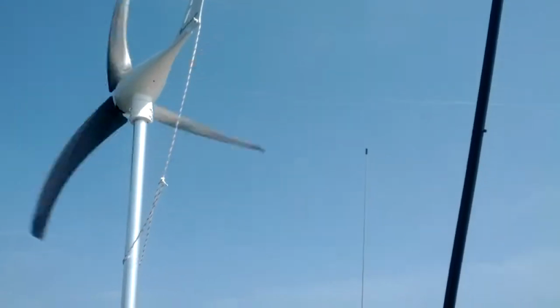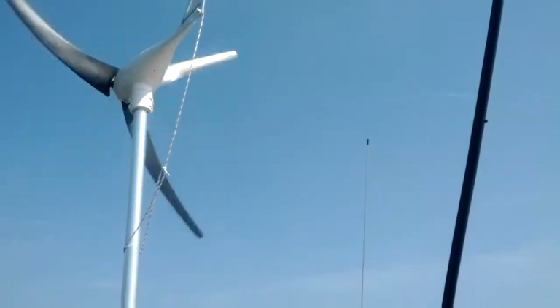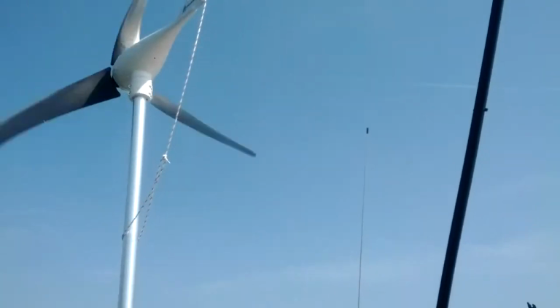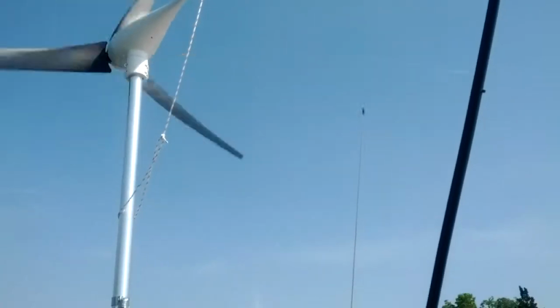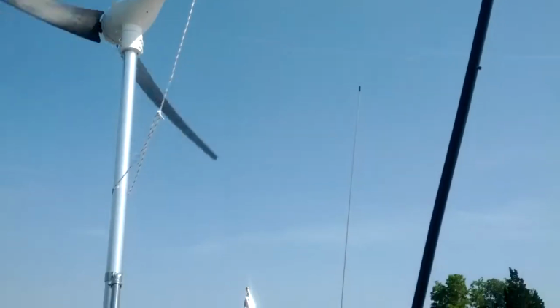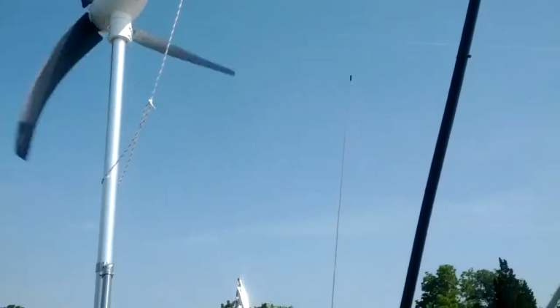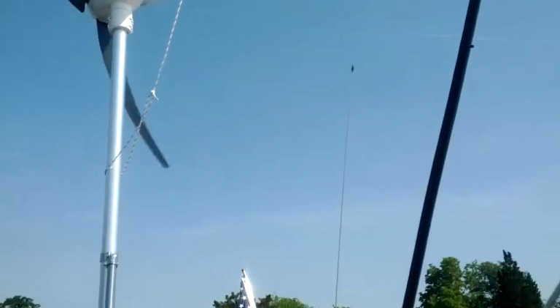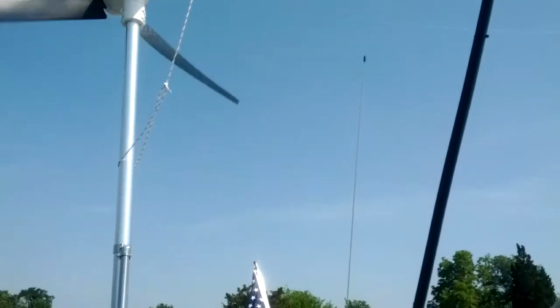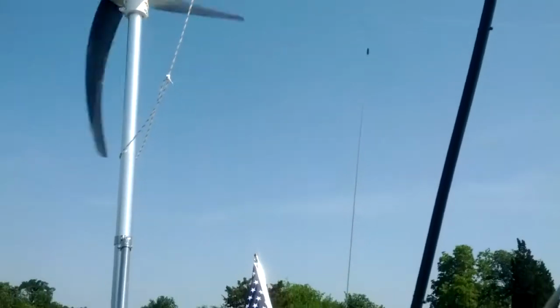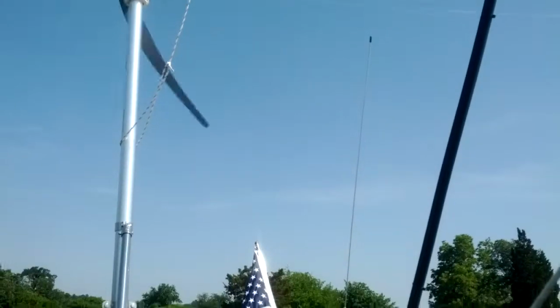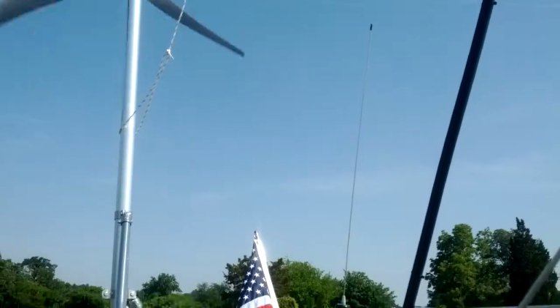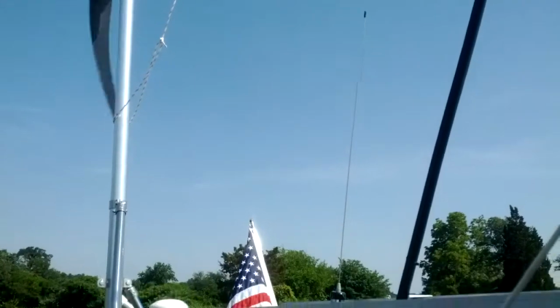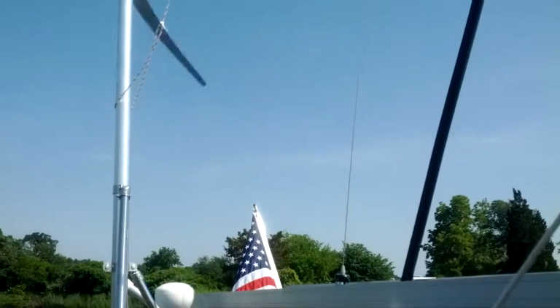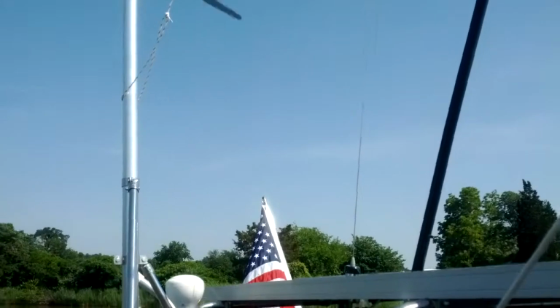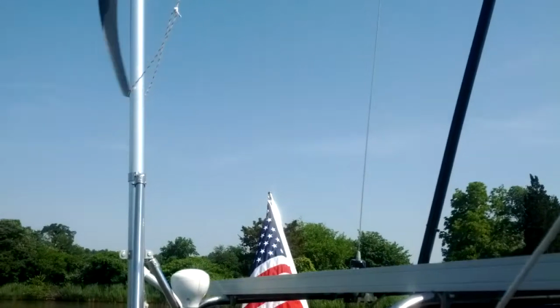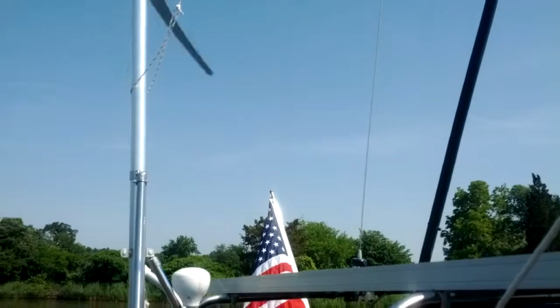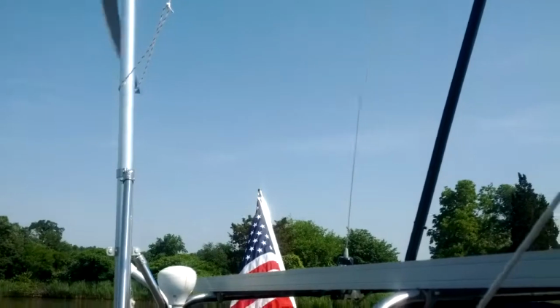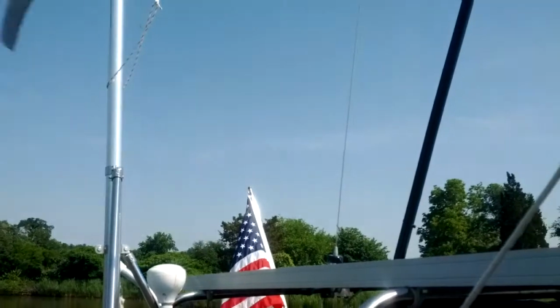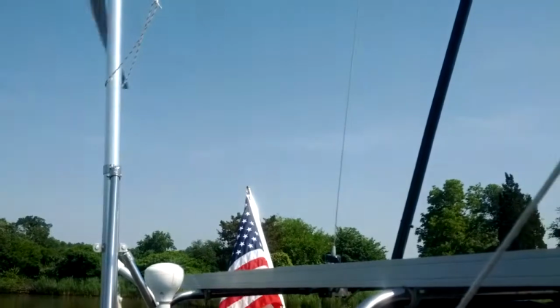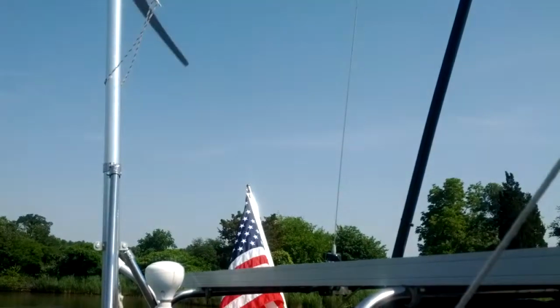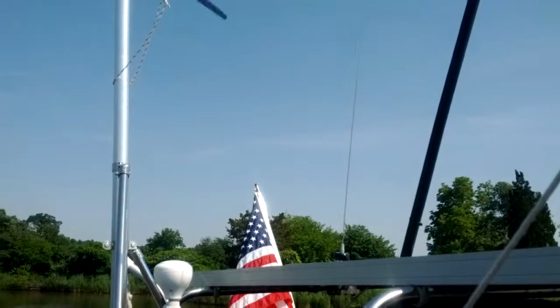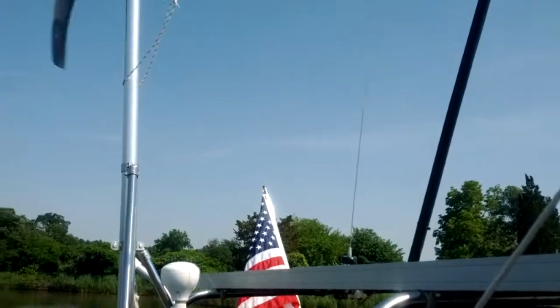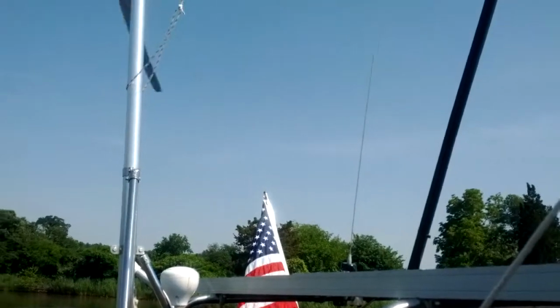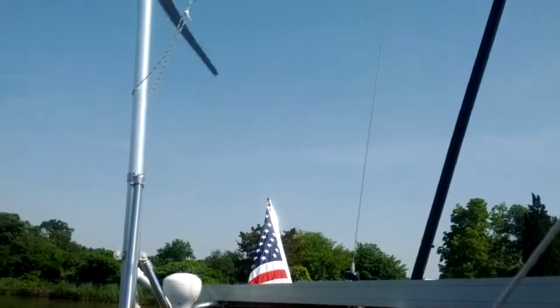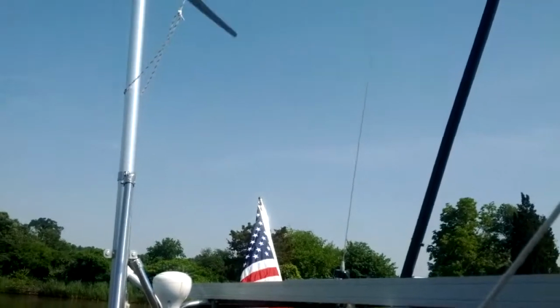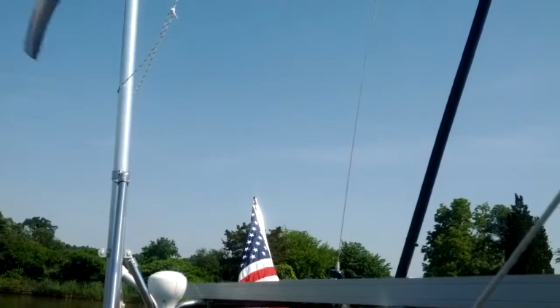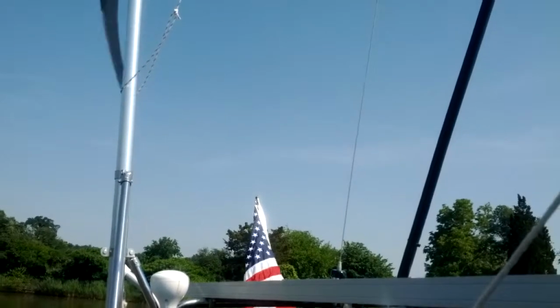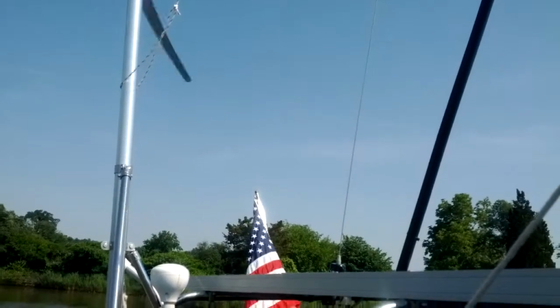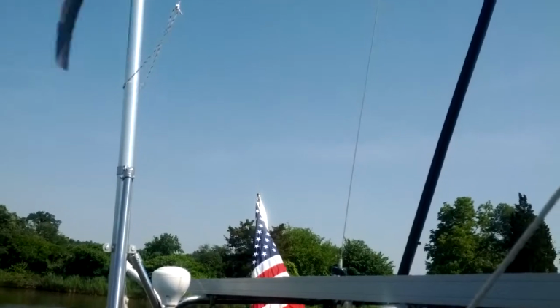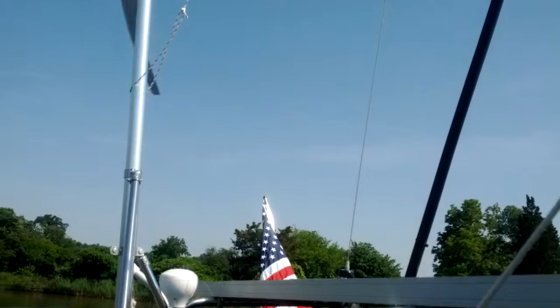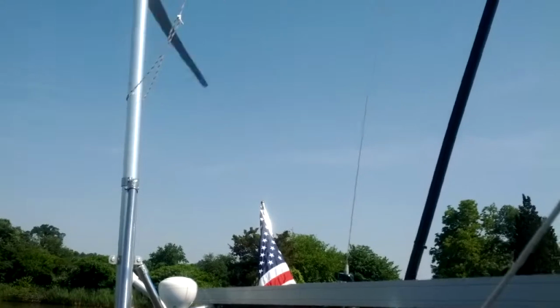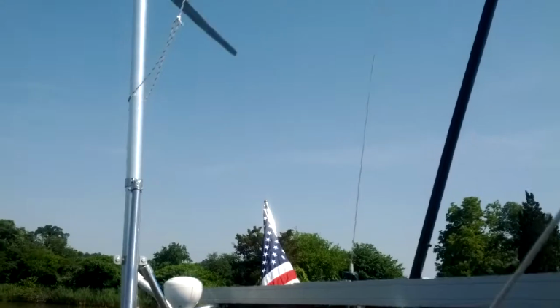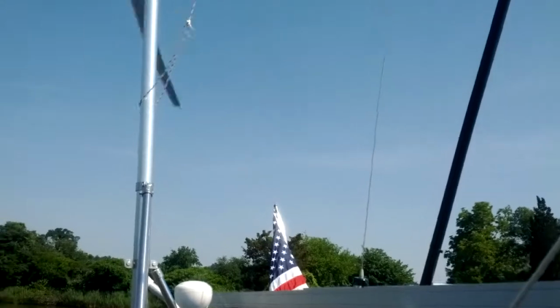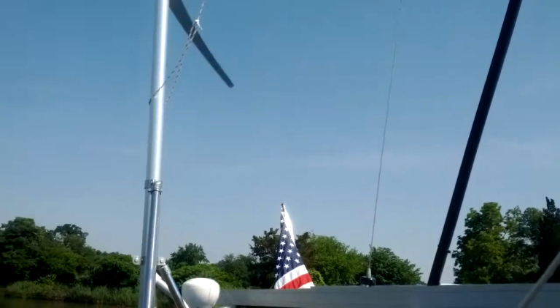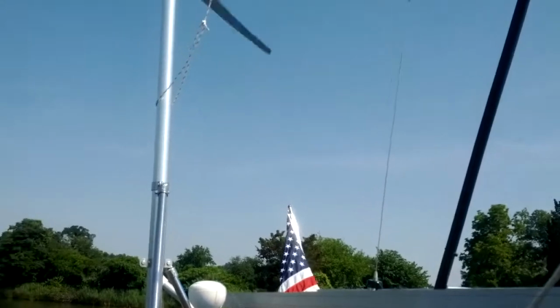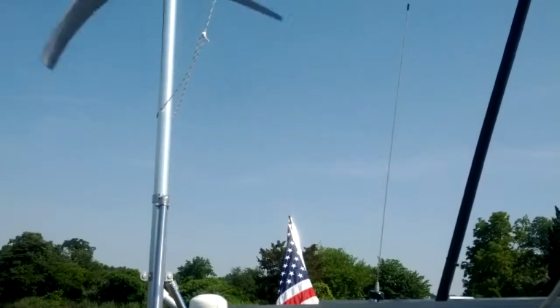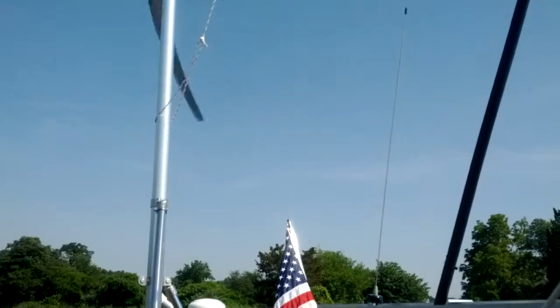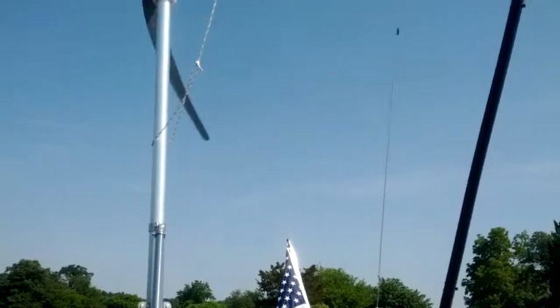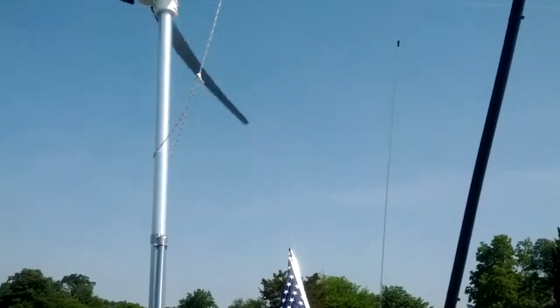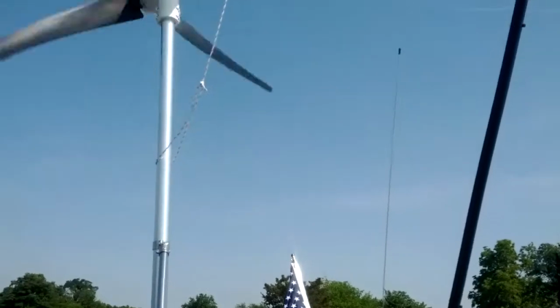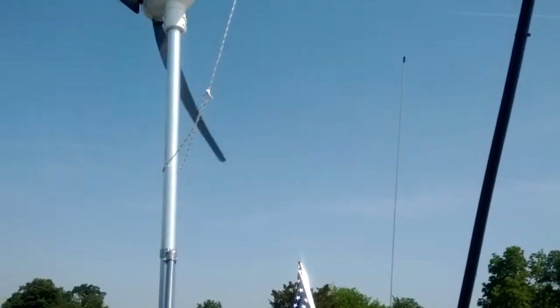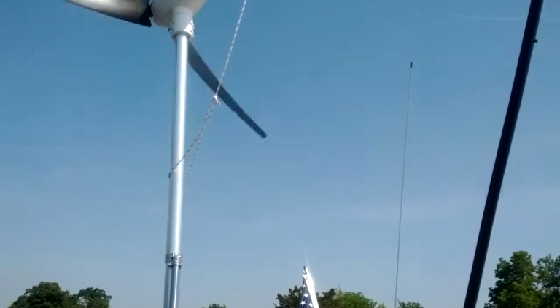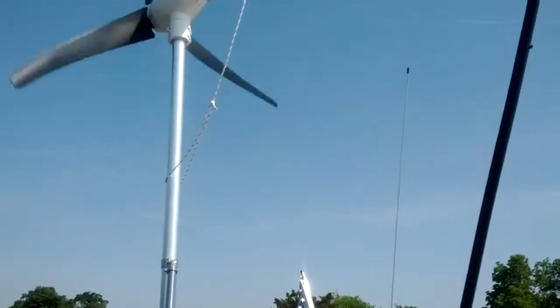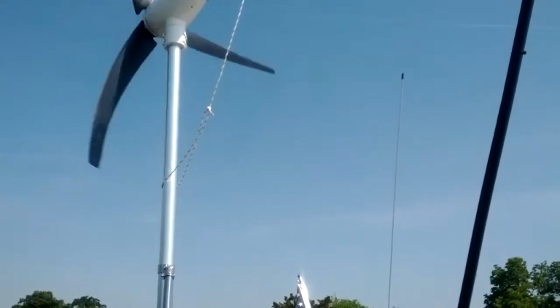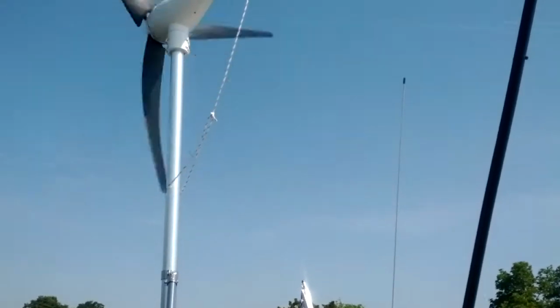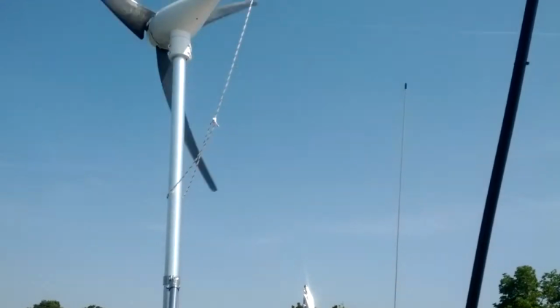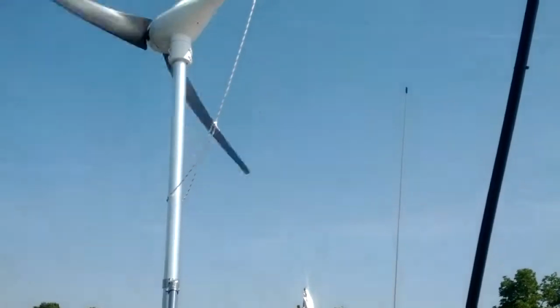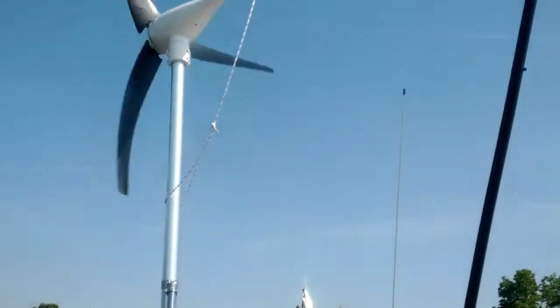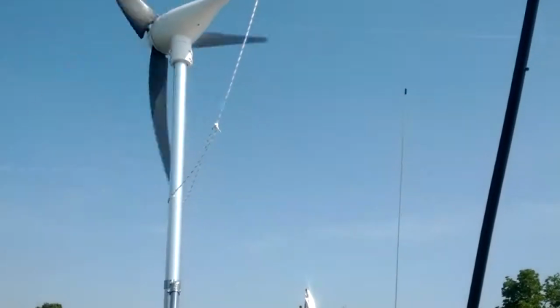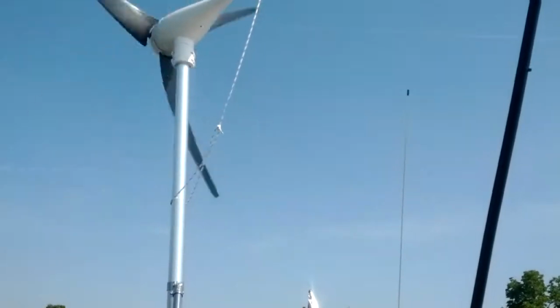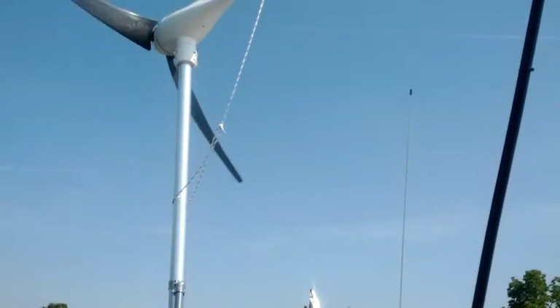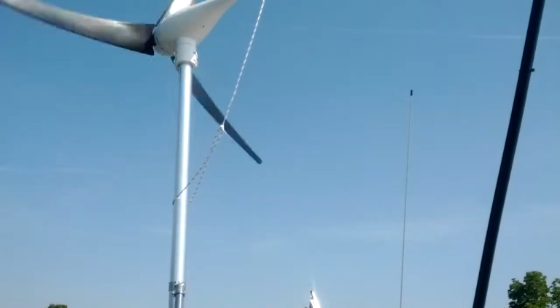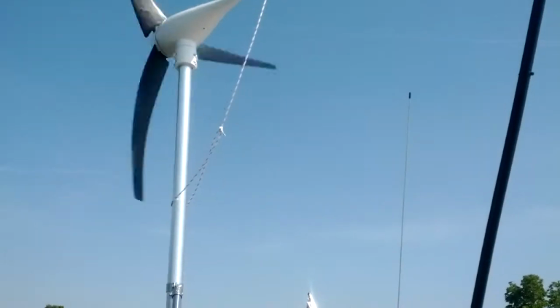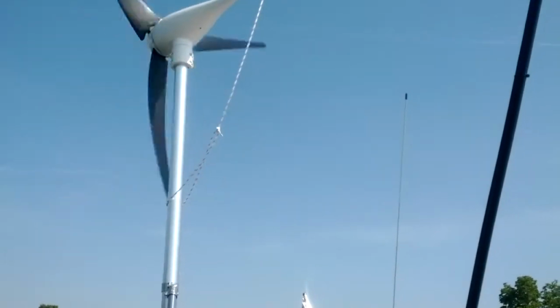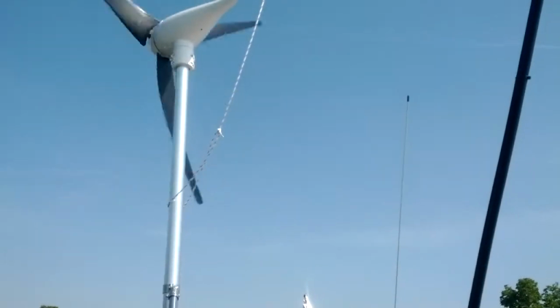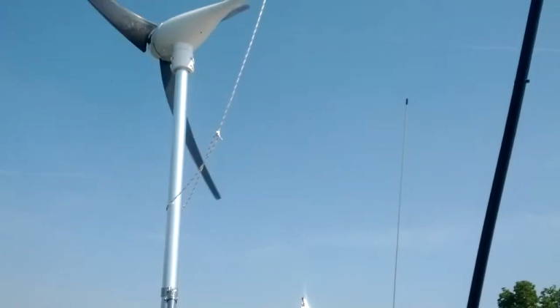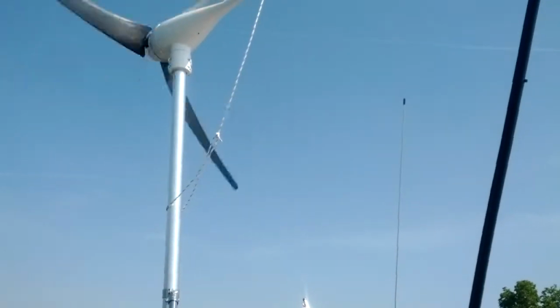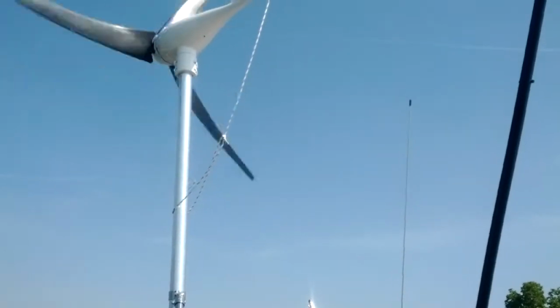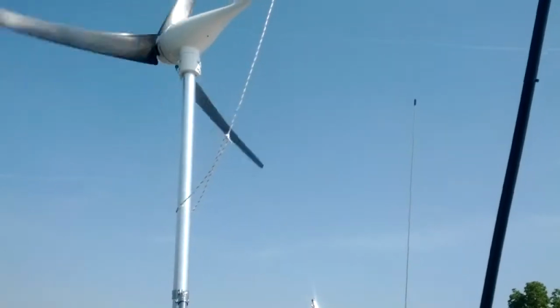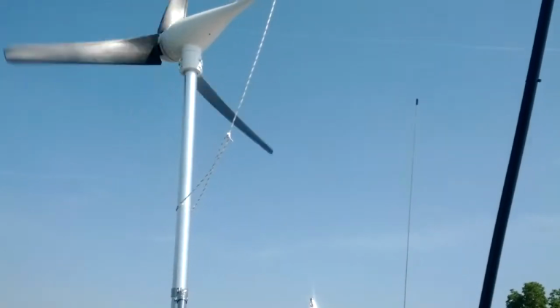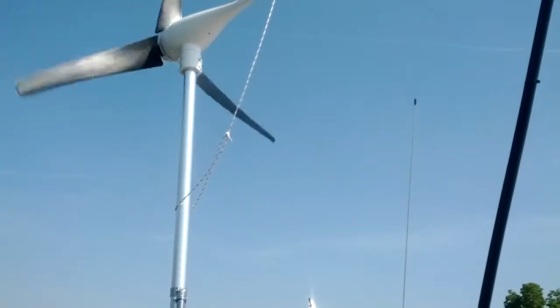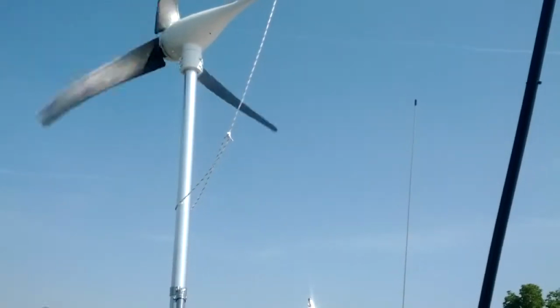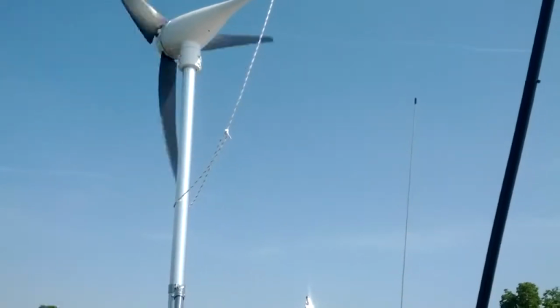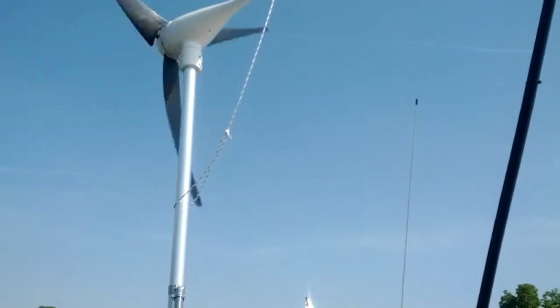Fantastic wind machine. We love it. Island Spirit 2014, Marine Kinetics 450.